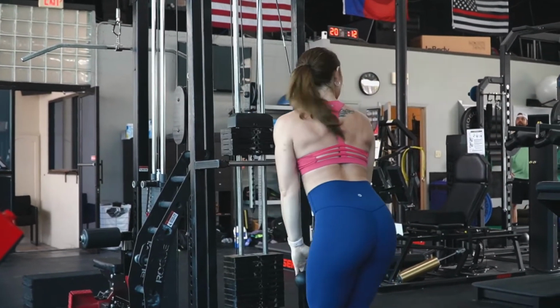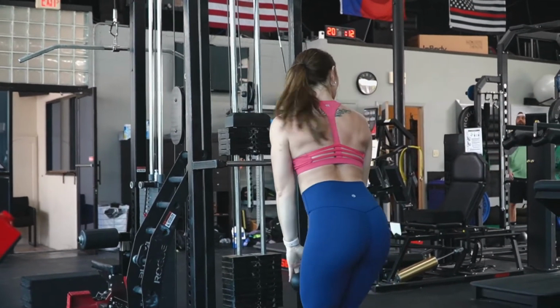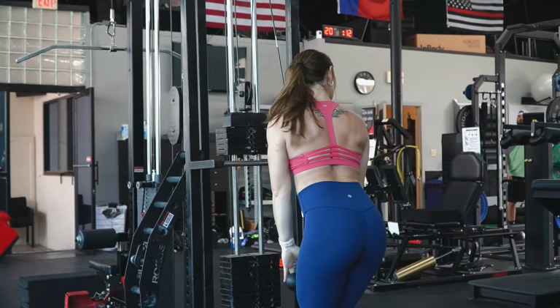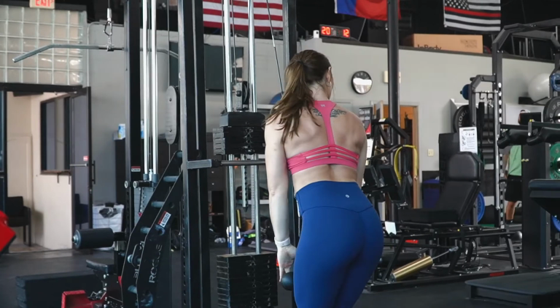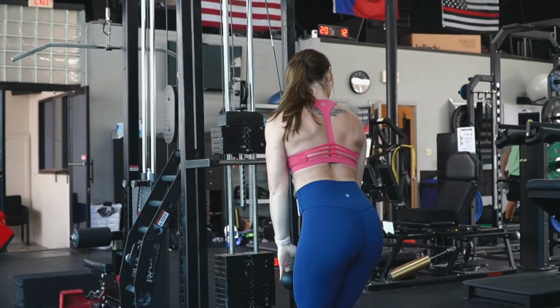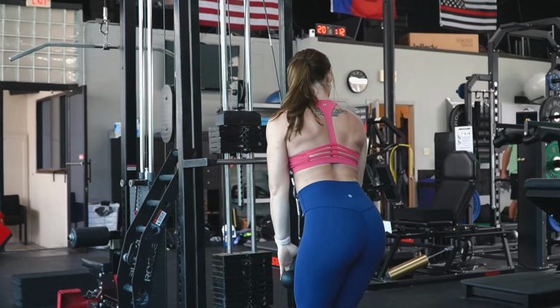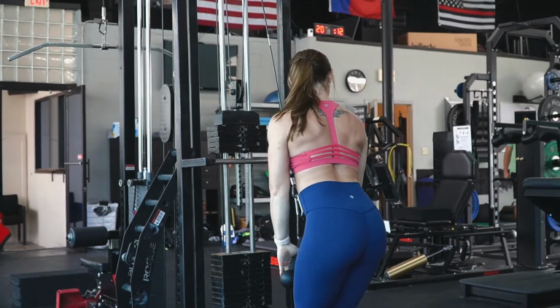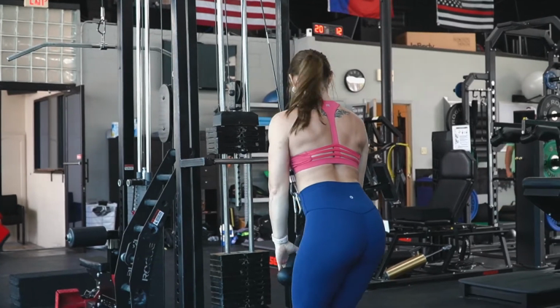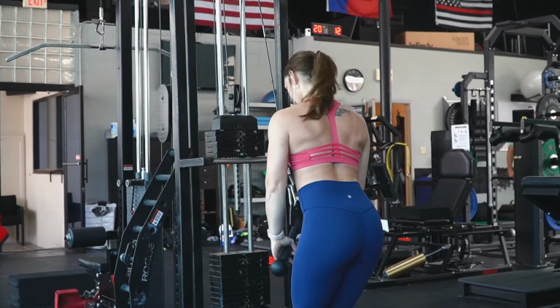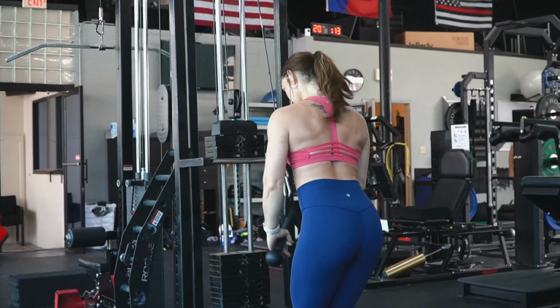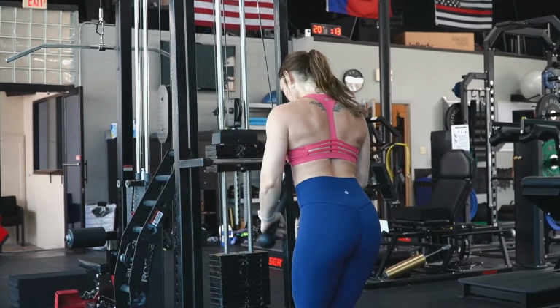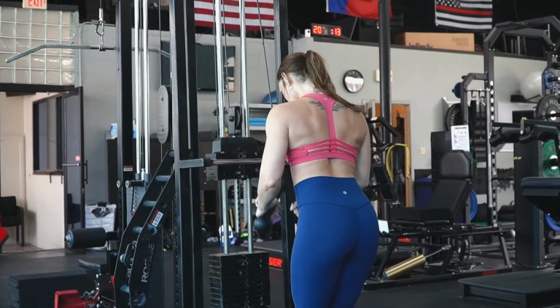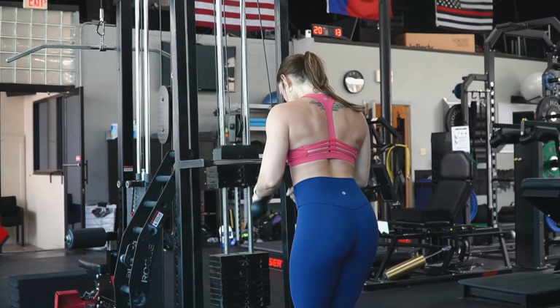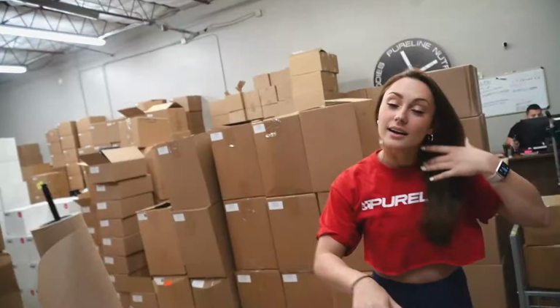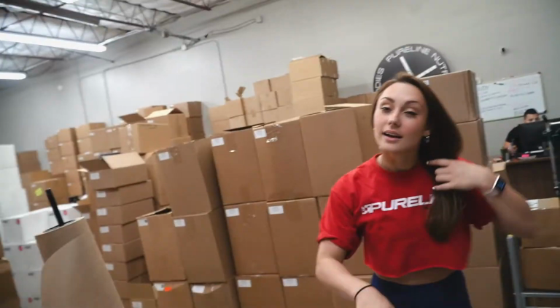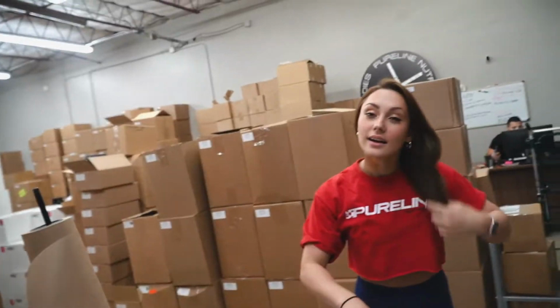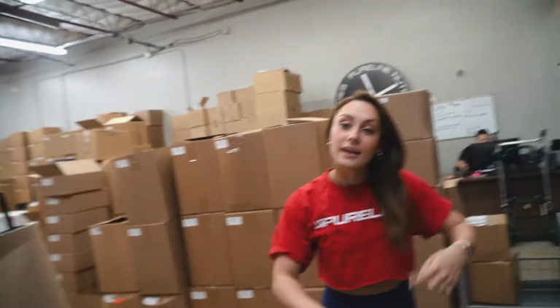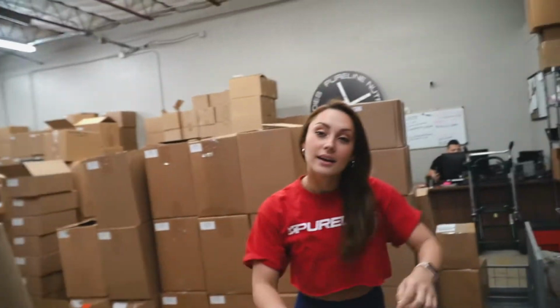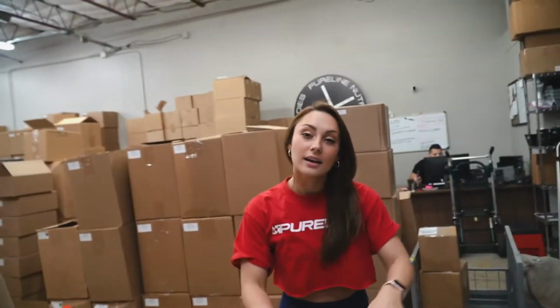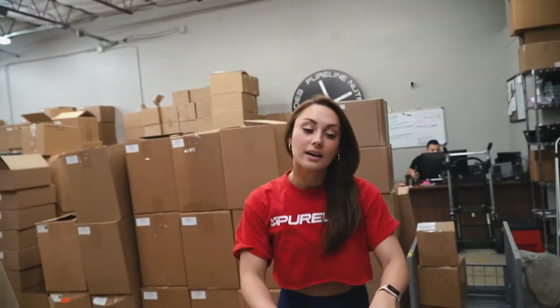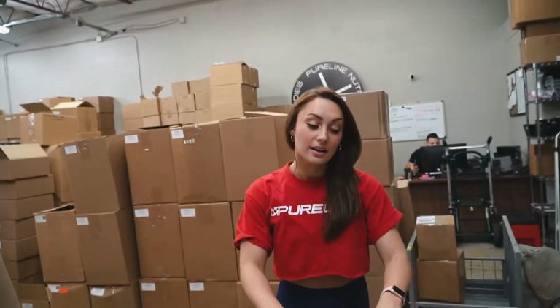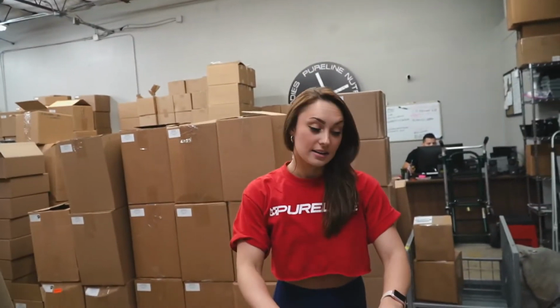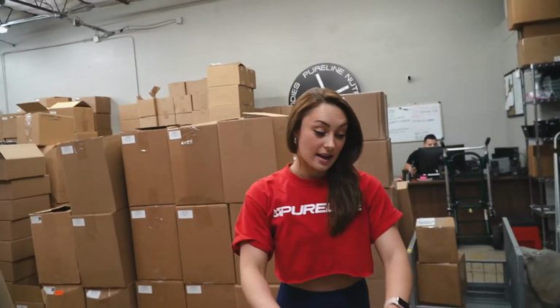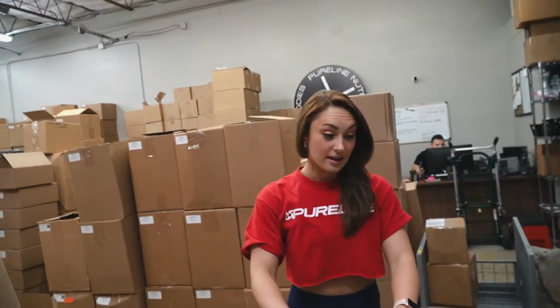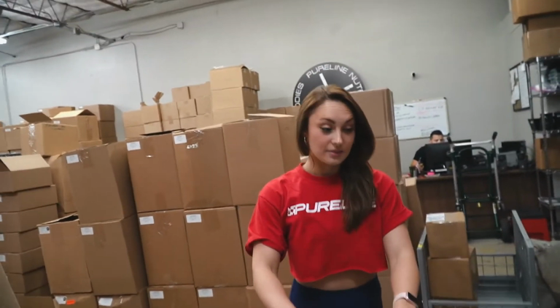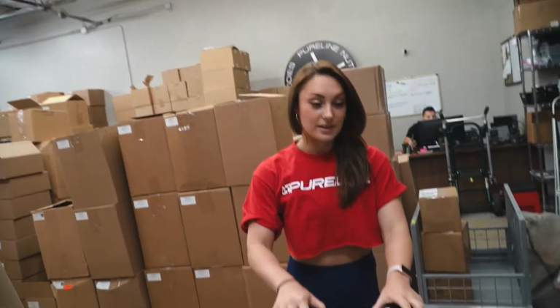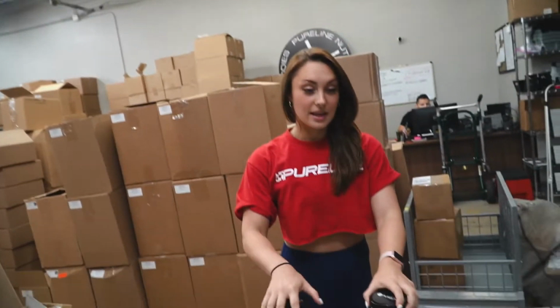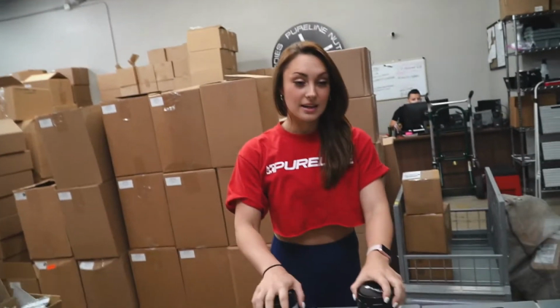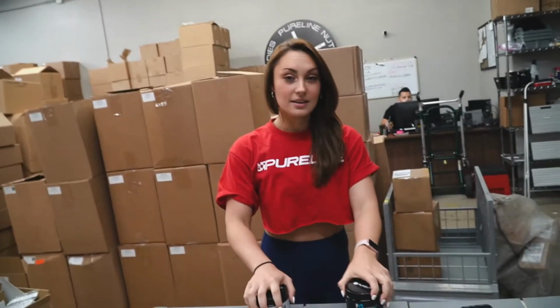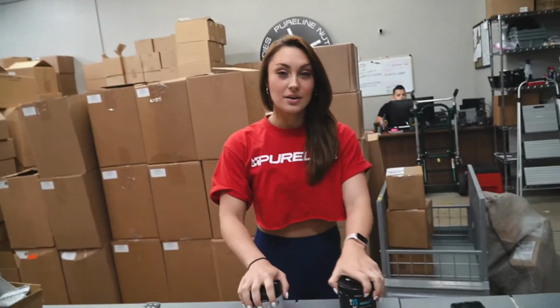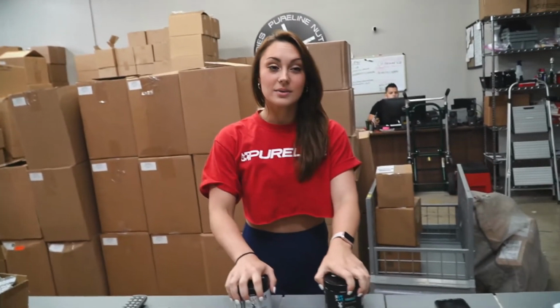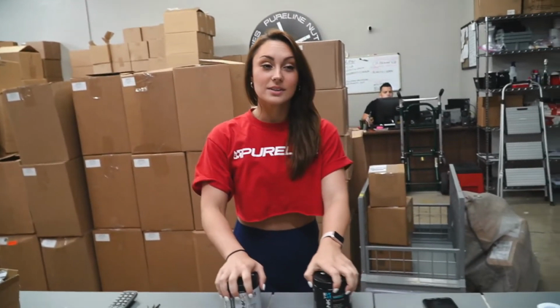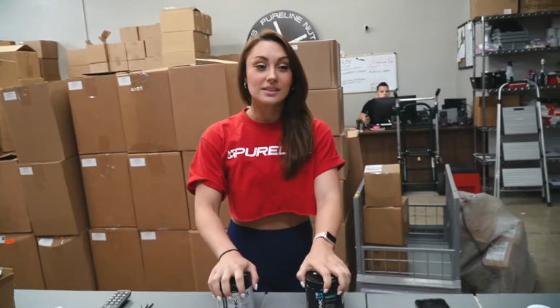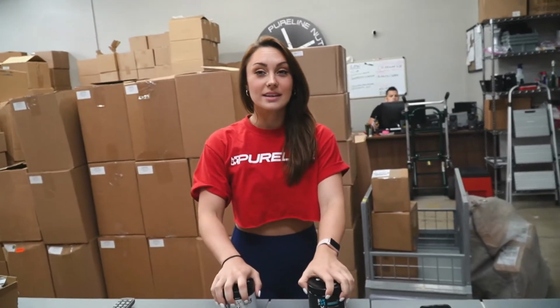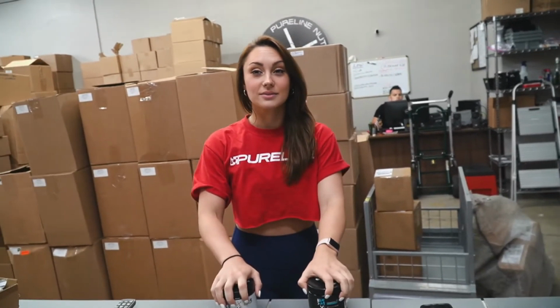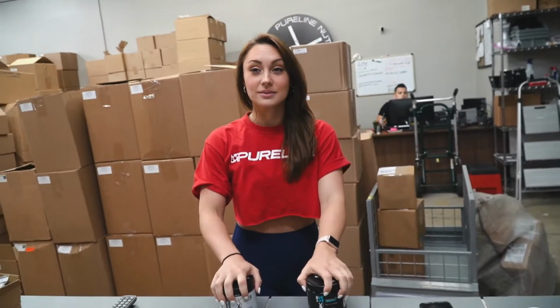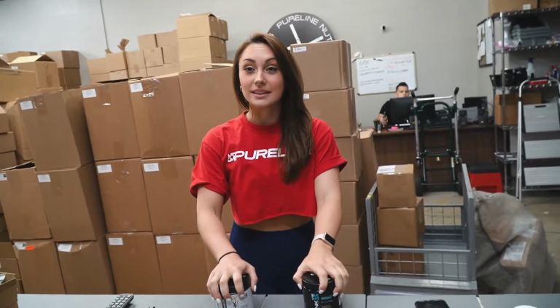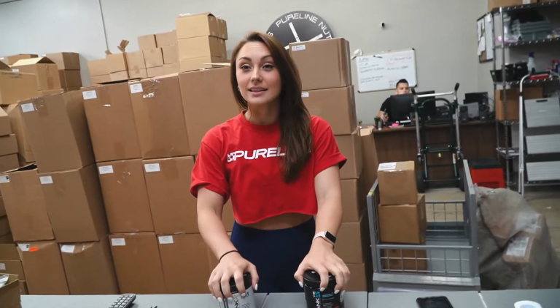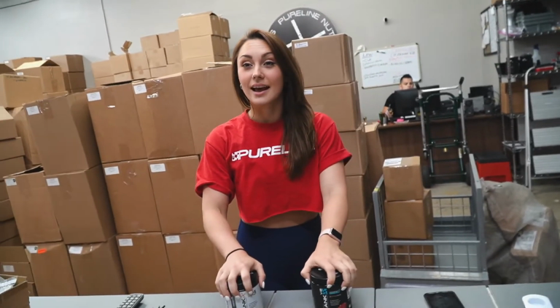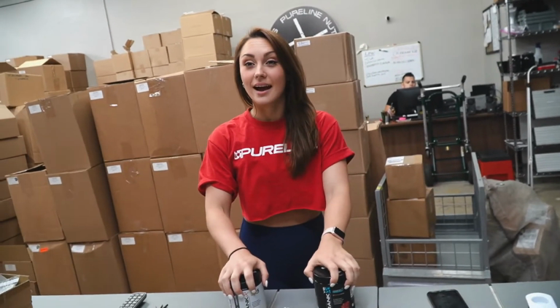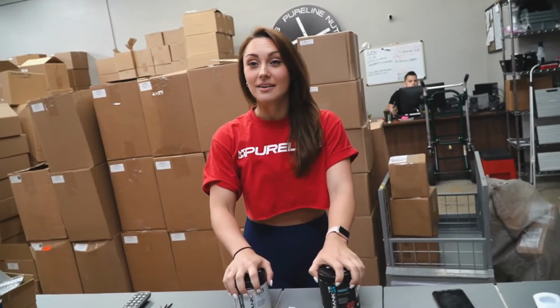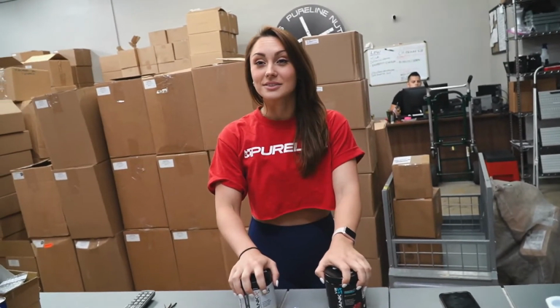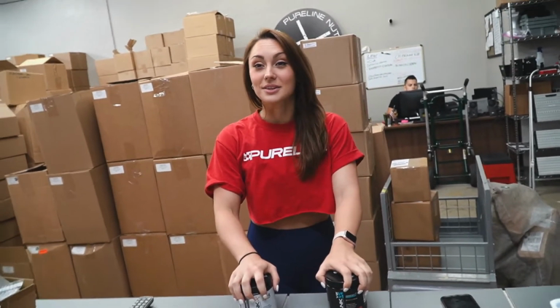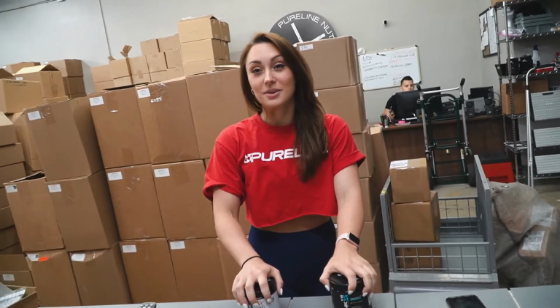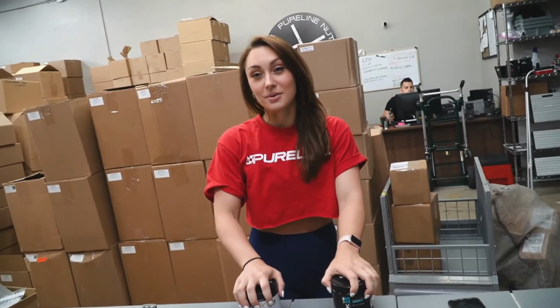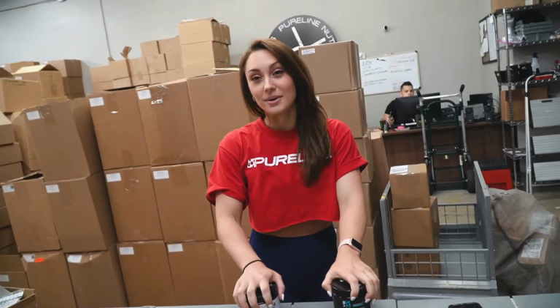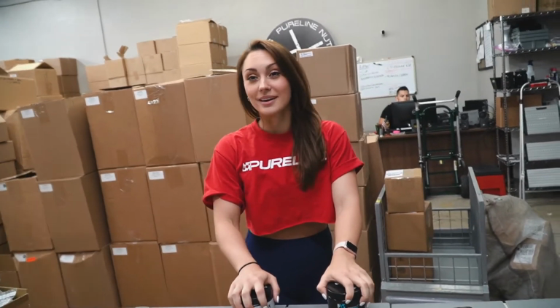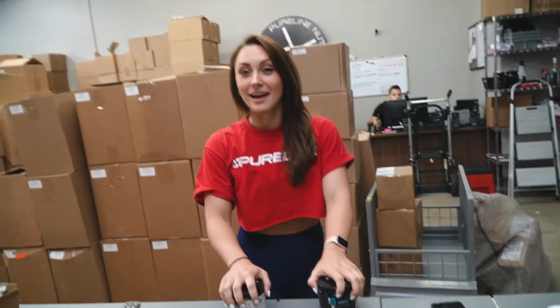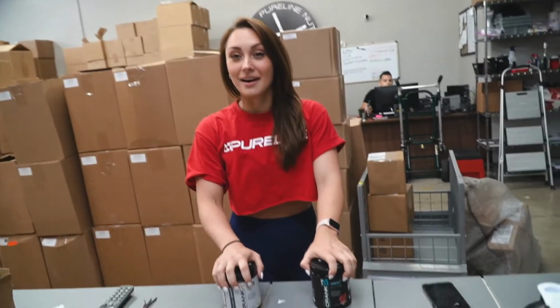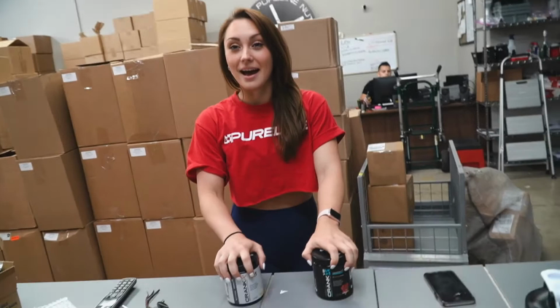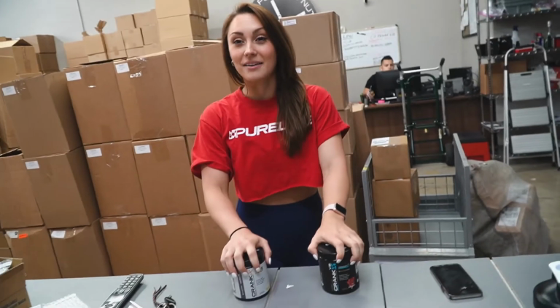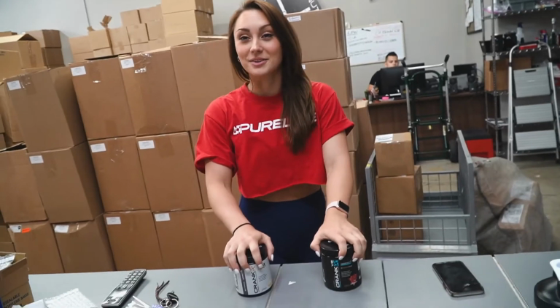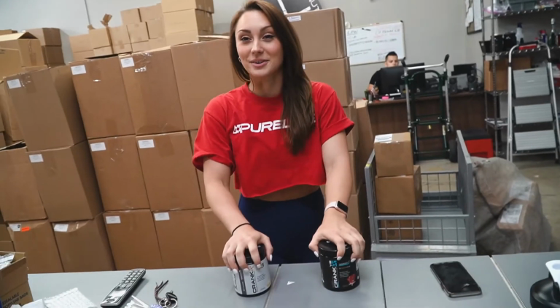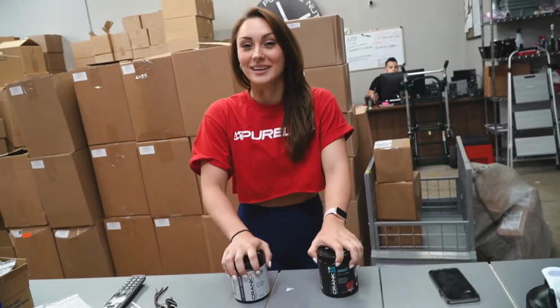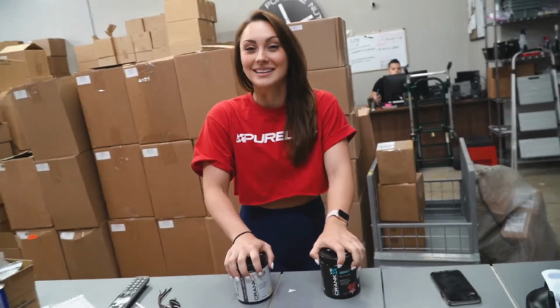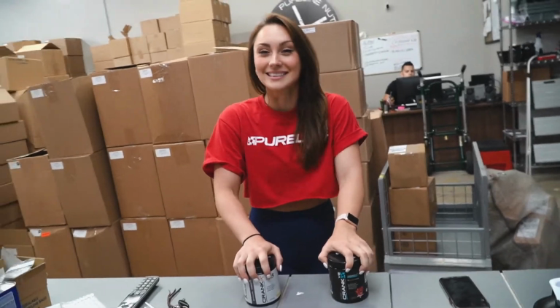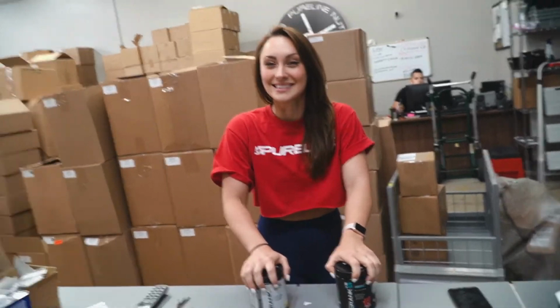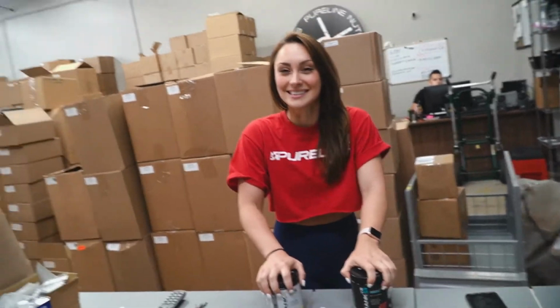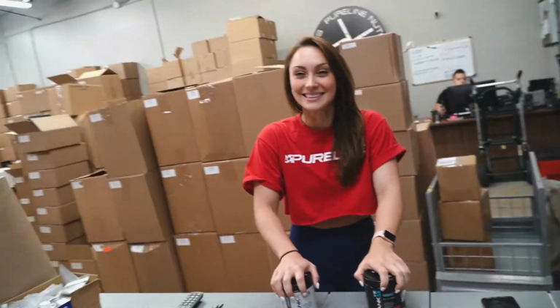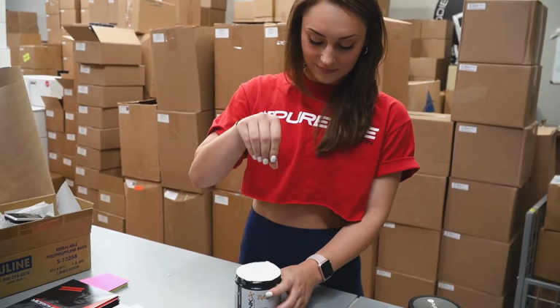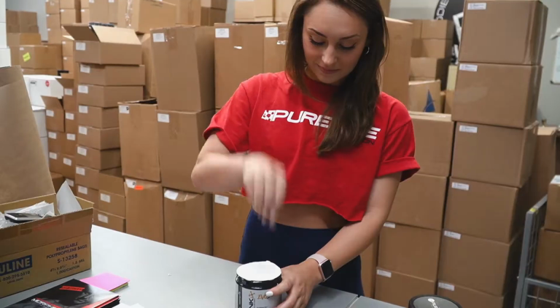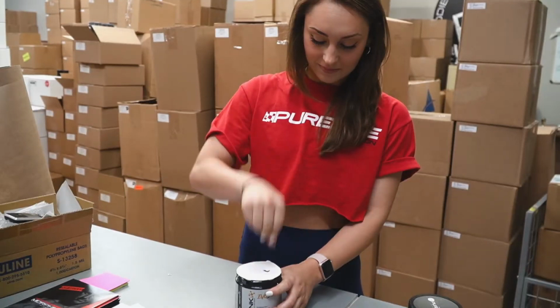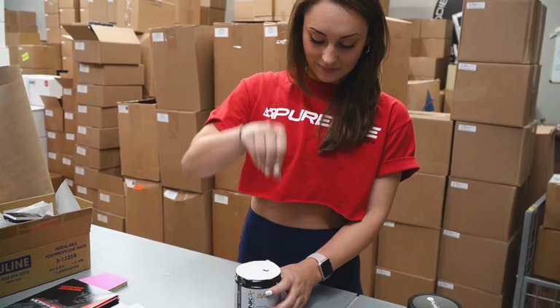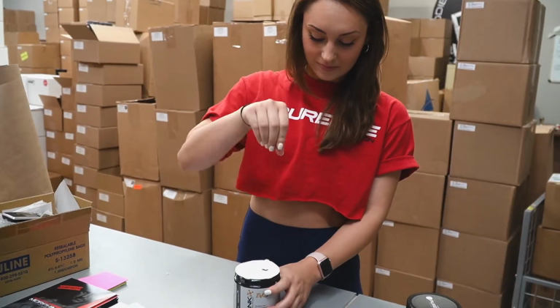Cool. So do you want to take it like how you normally do? Yeah, we can. We're just gonna really have to go to workout afterwards. Yeah, no, we'll go straight into it.